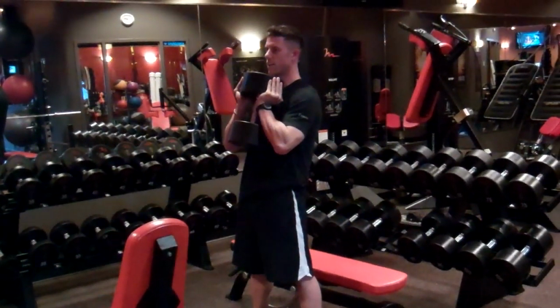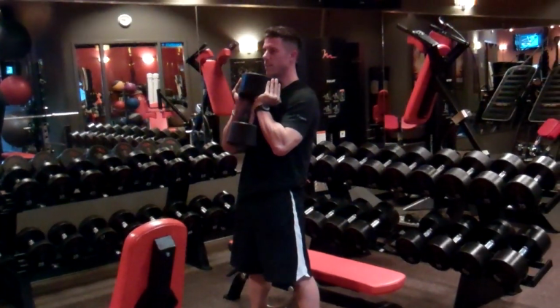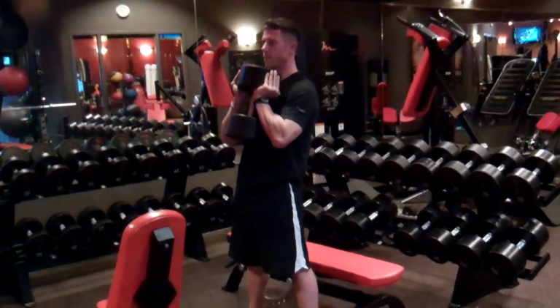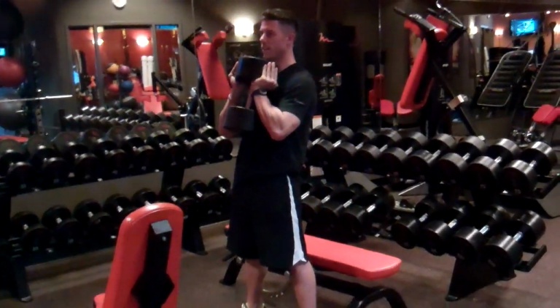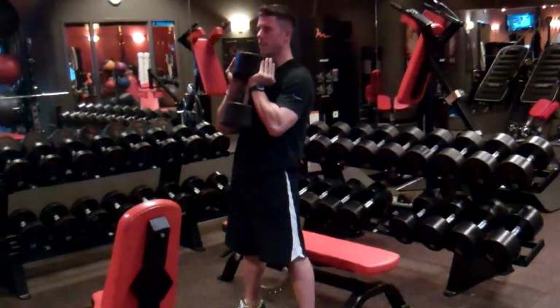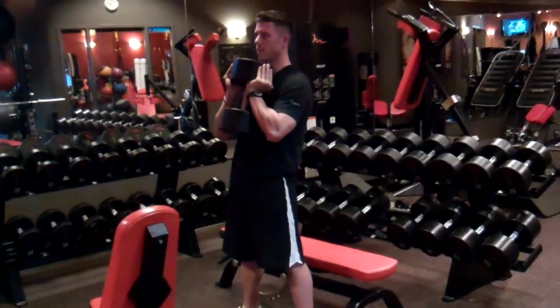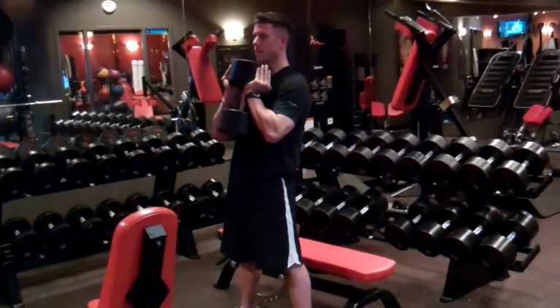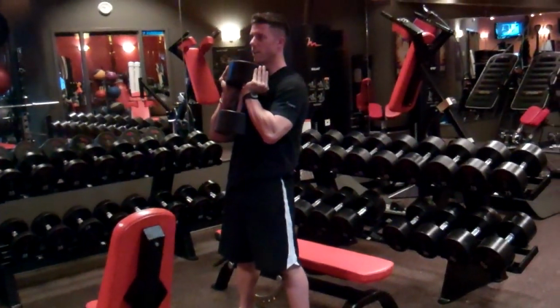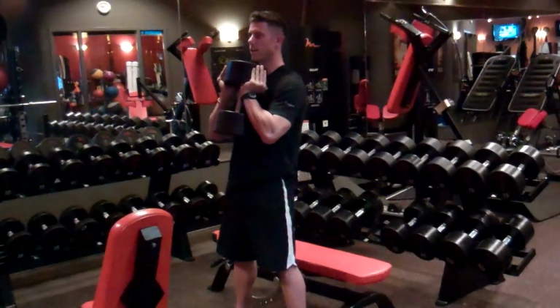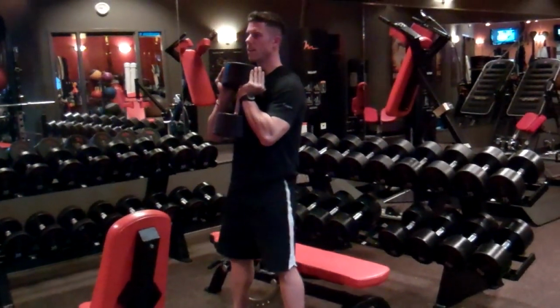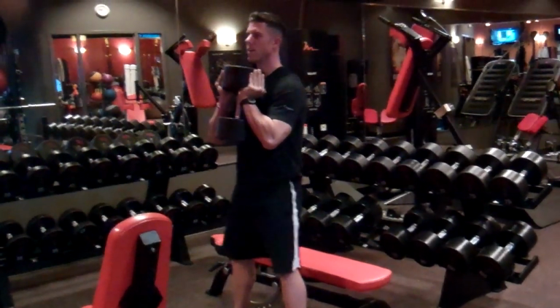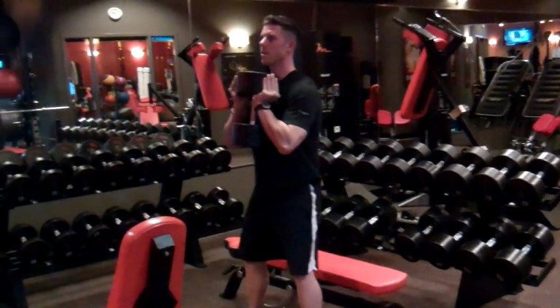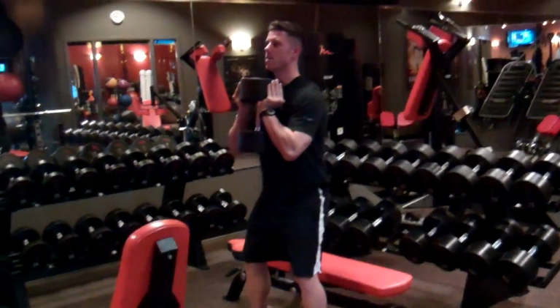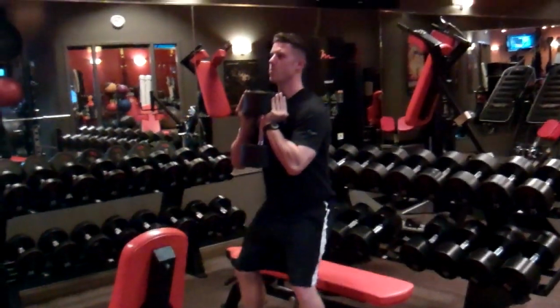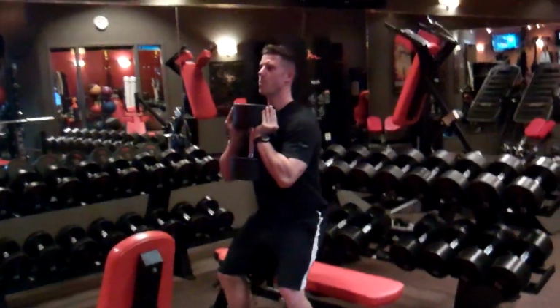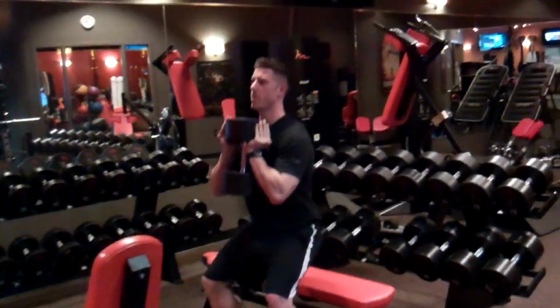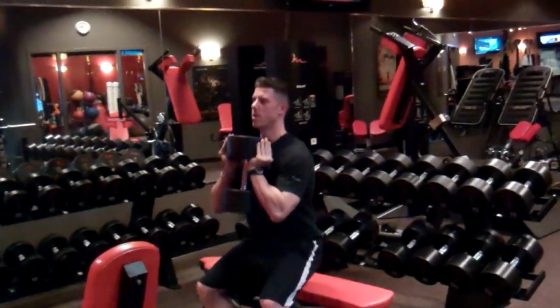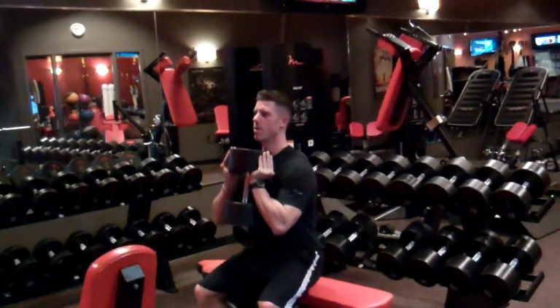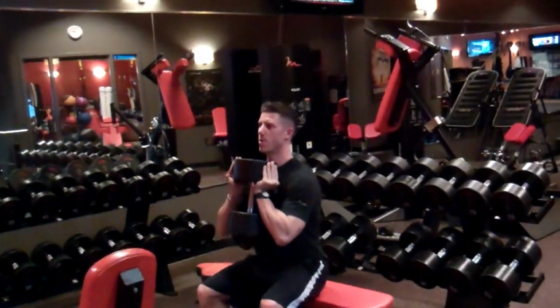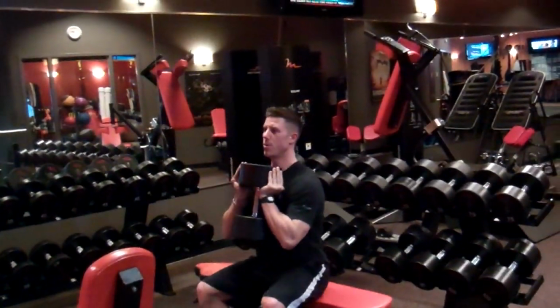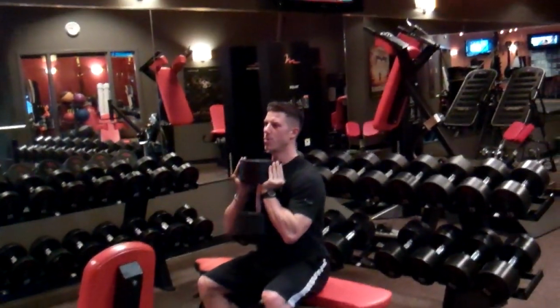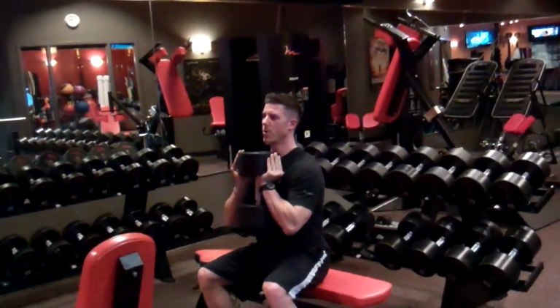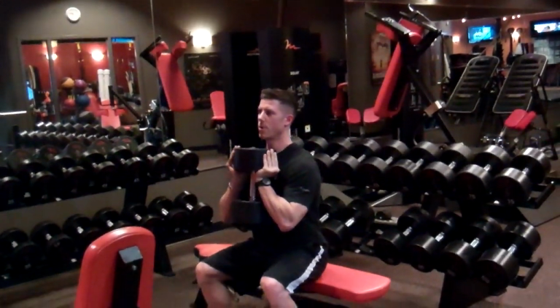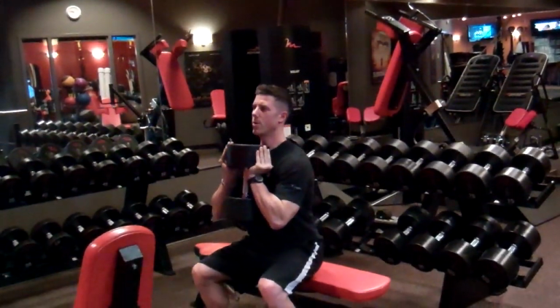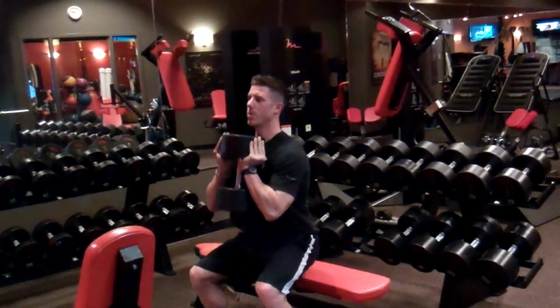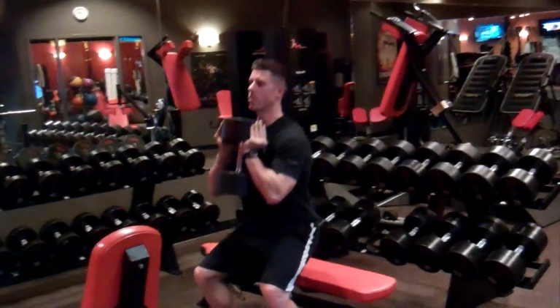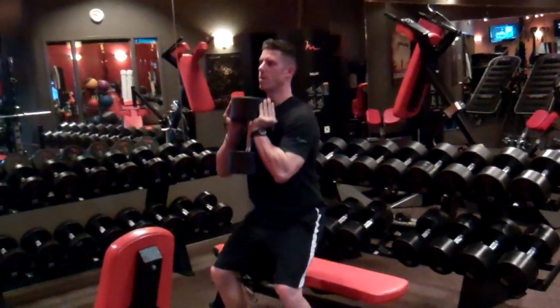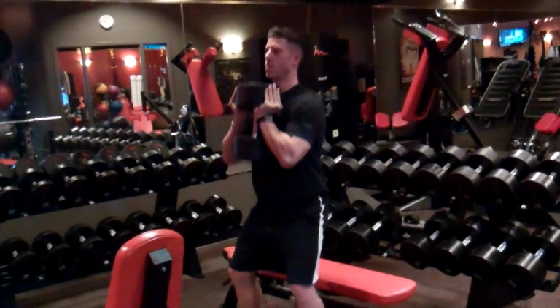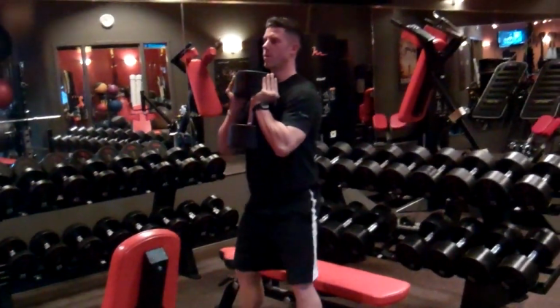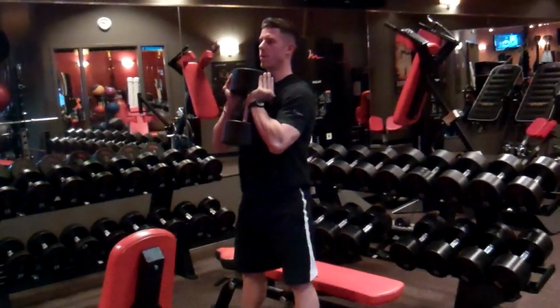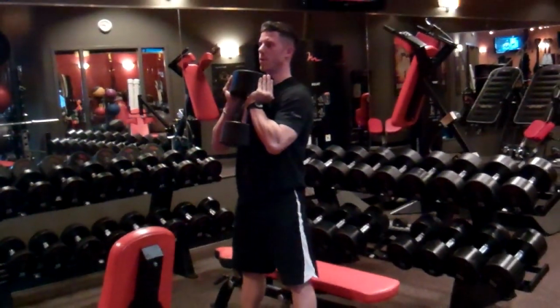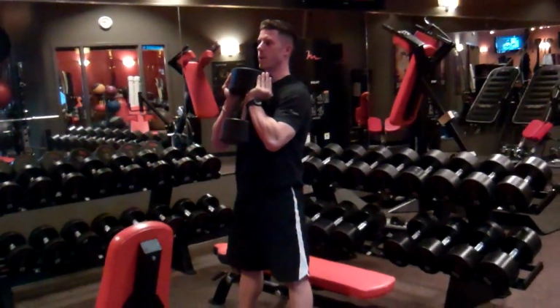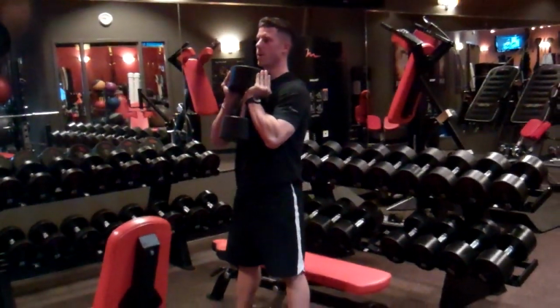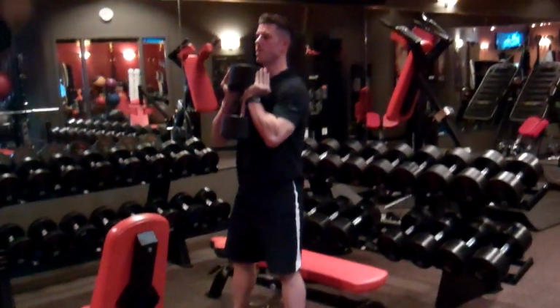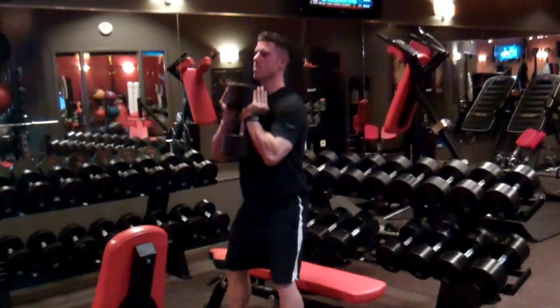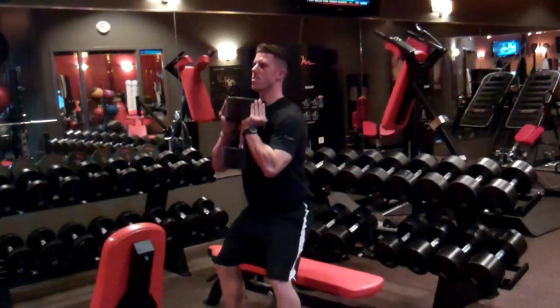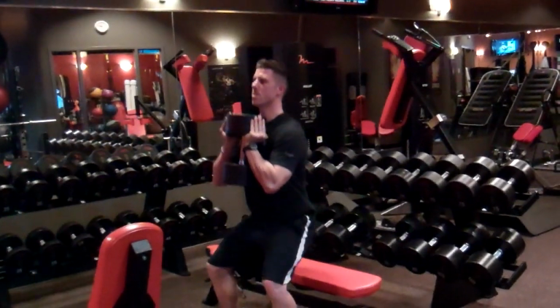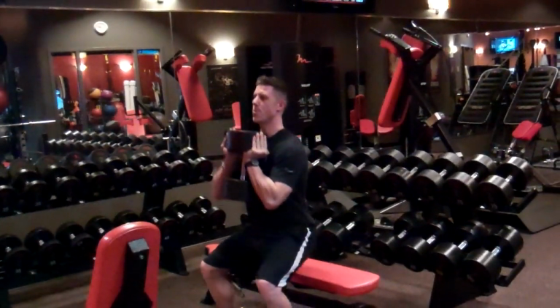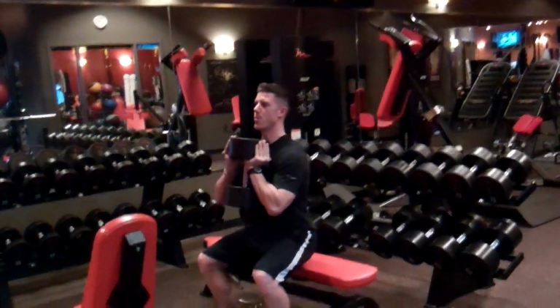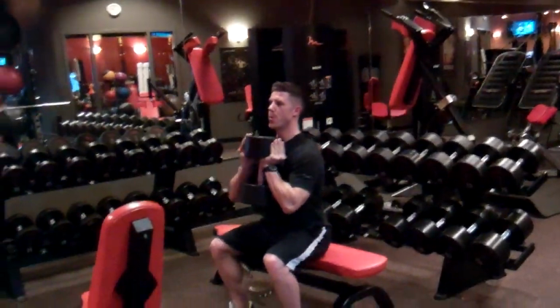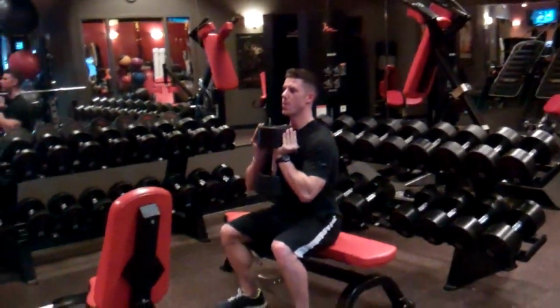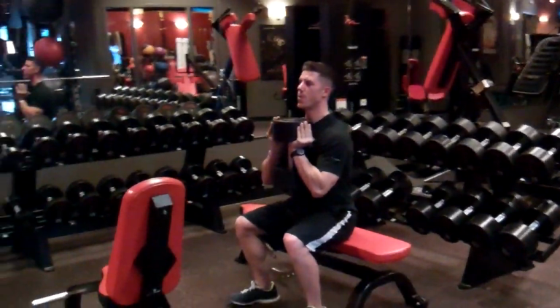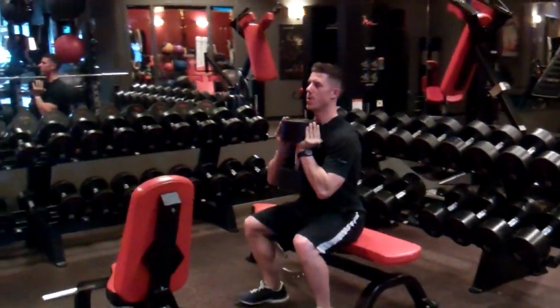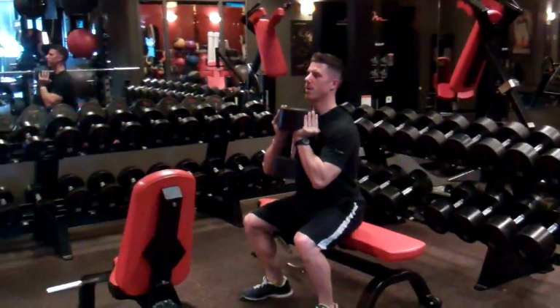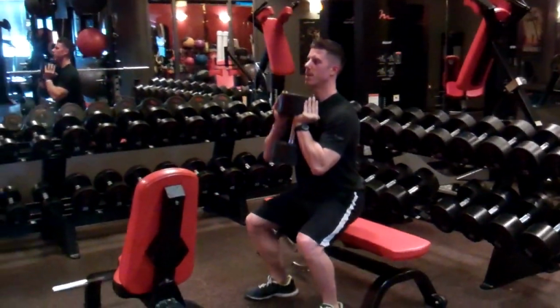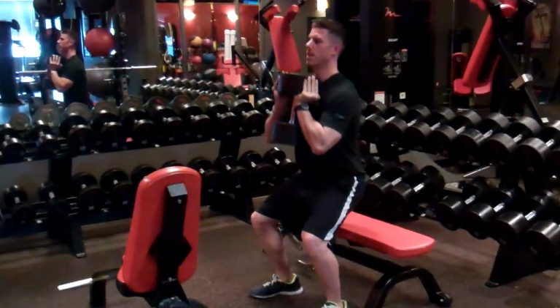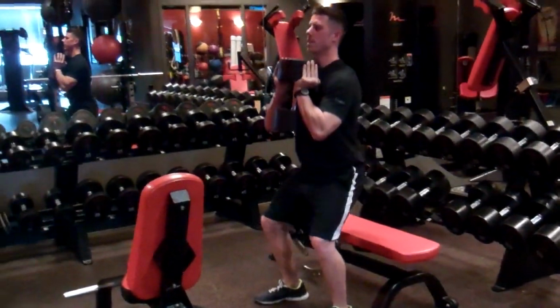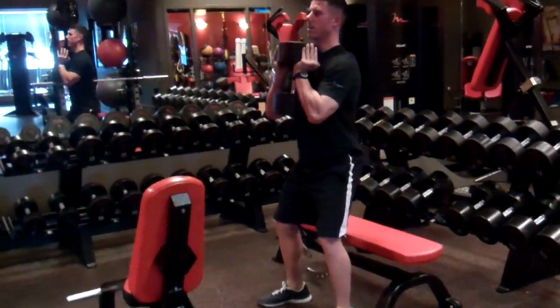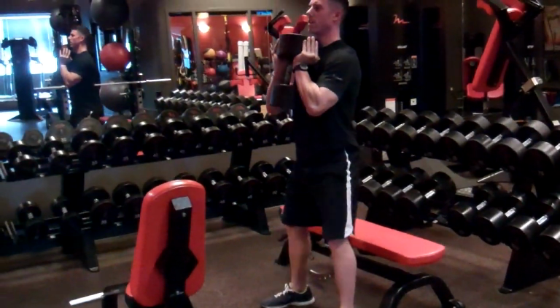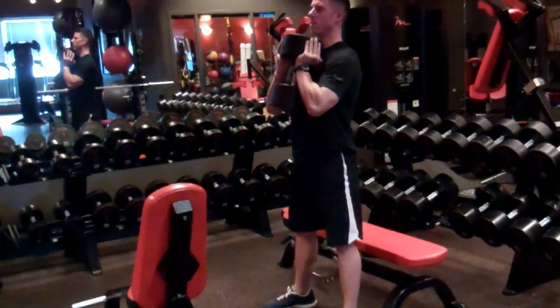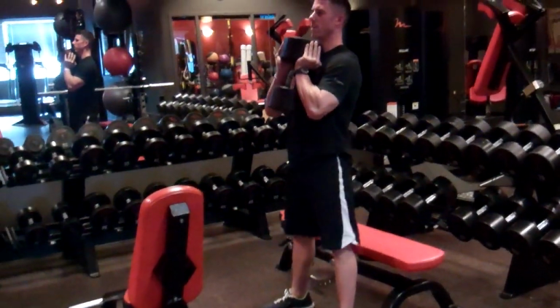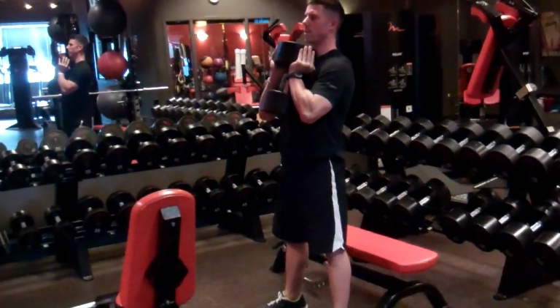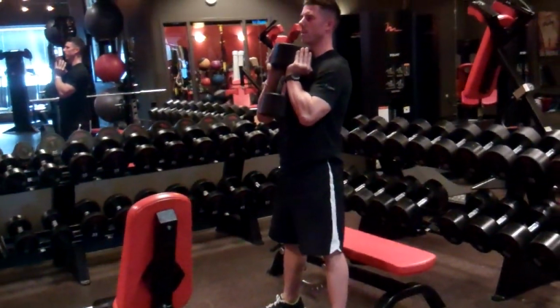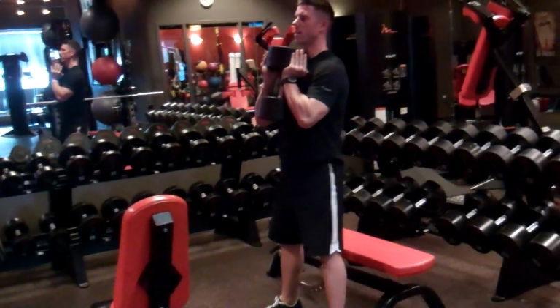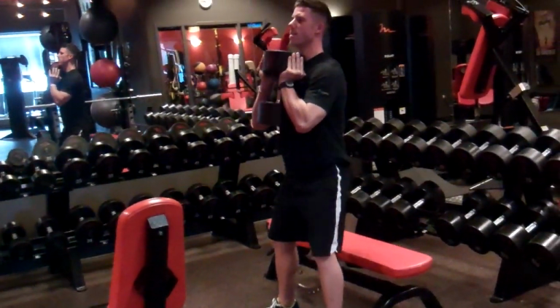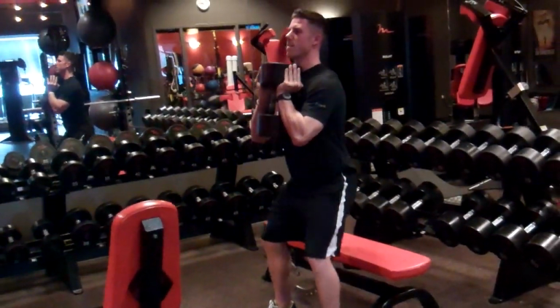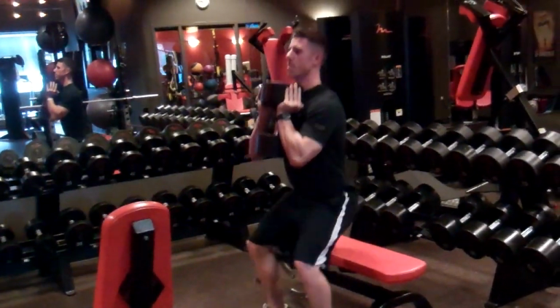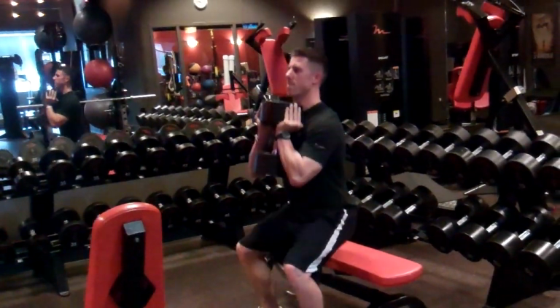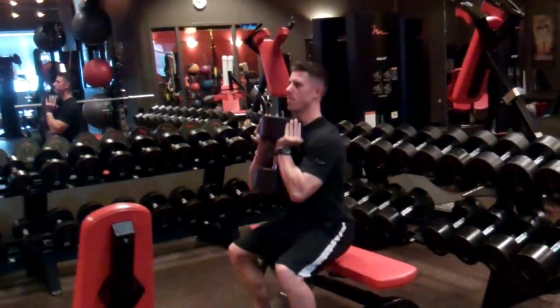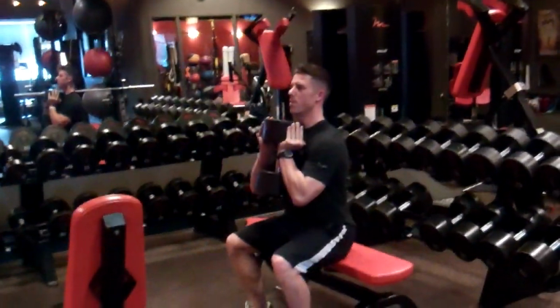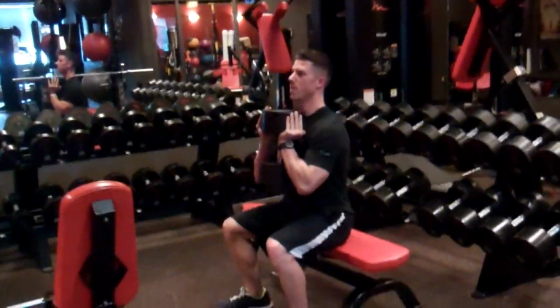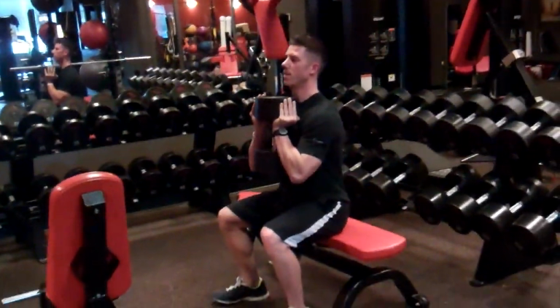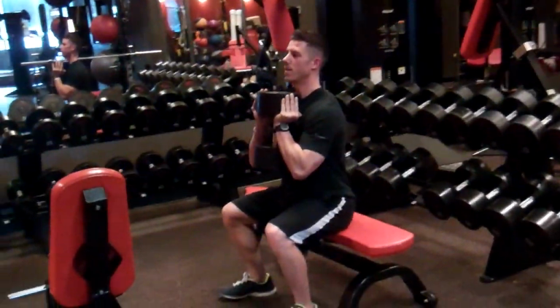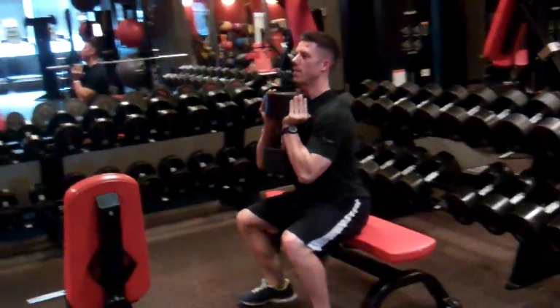How's it going guys? I've got another challenge for you. We're doing a half body weight squat down to a box, holding it in goblet style.